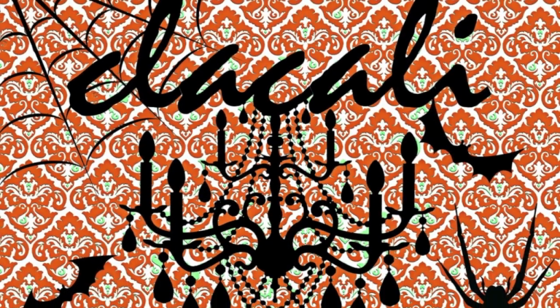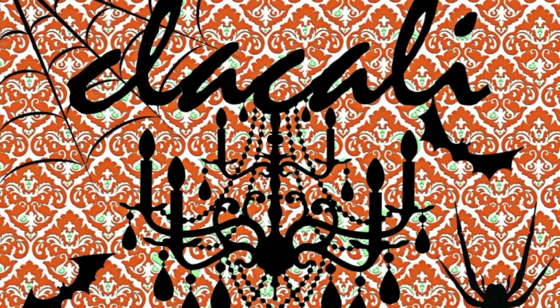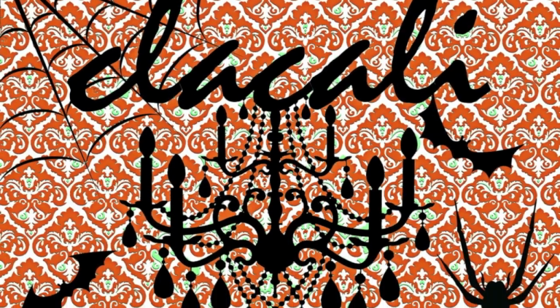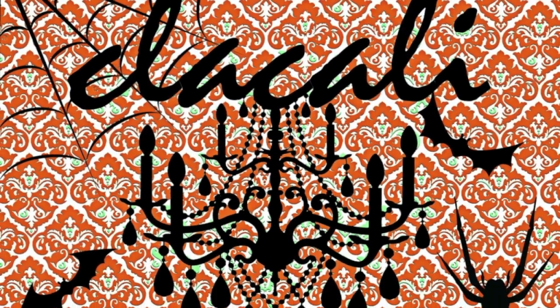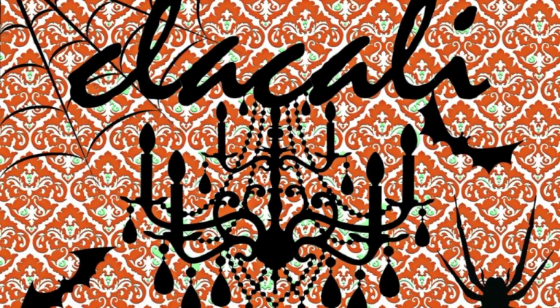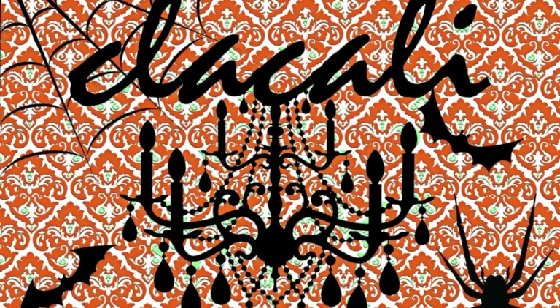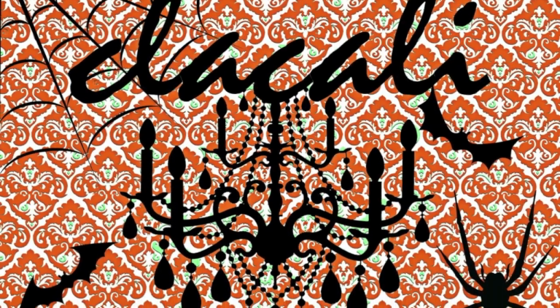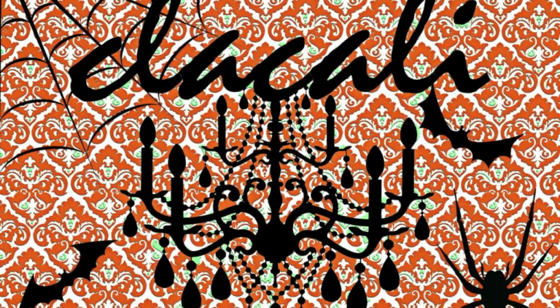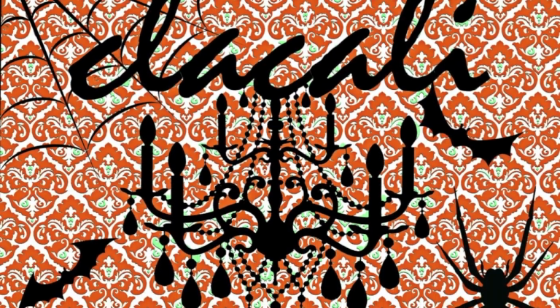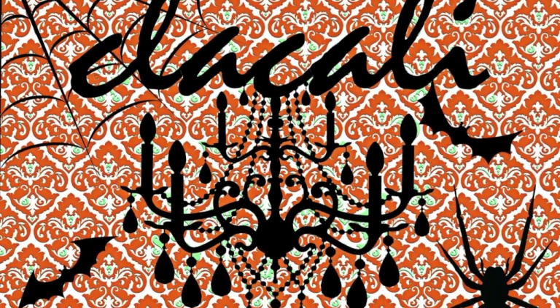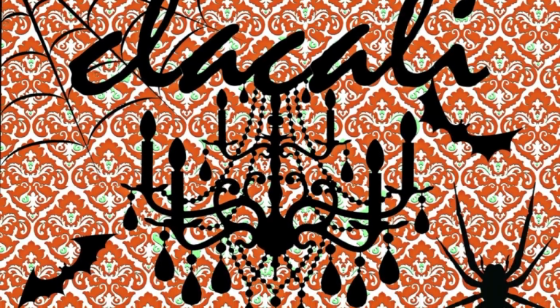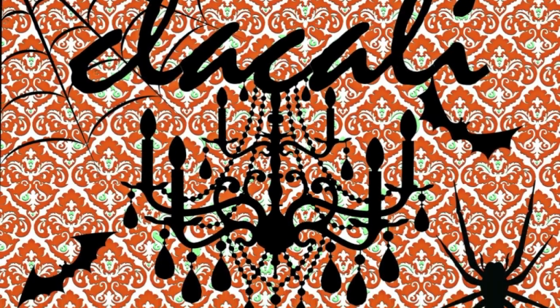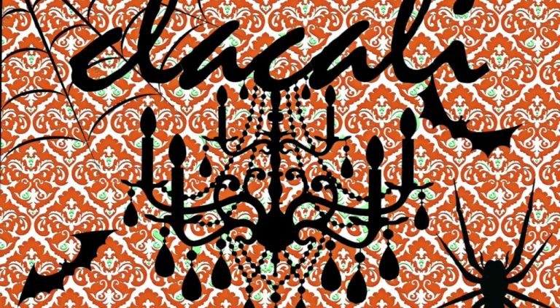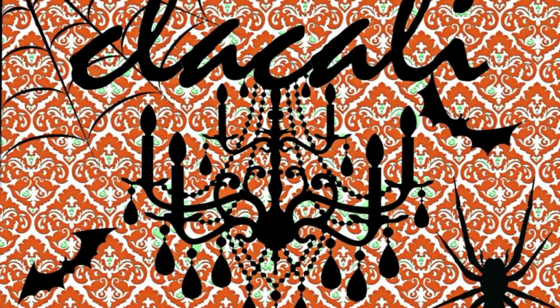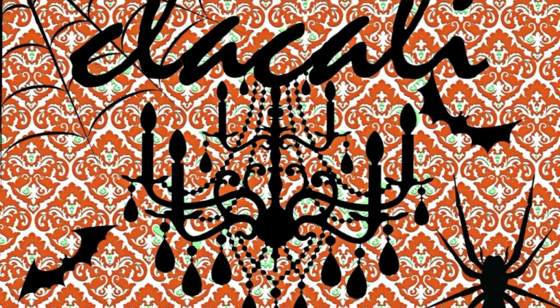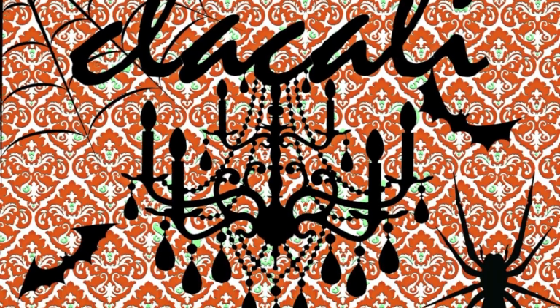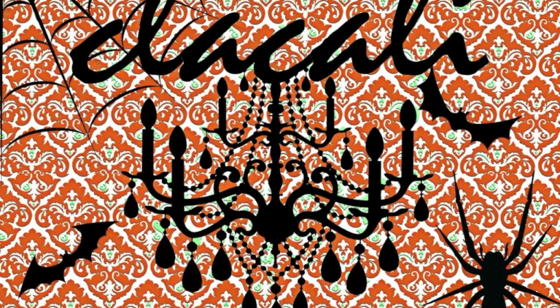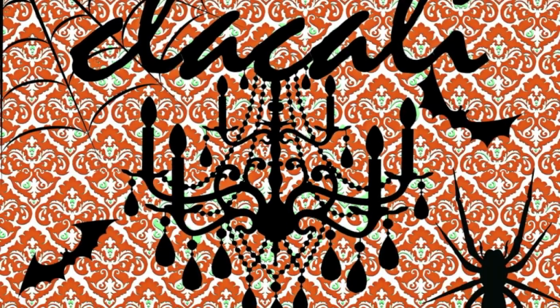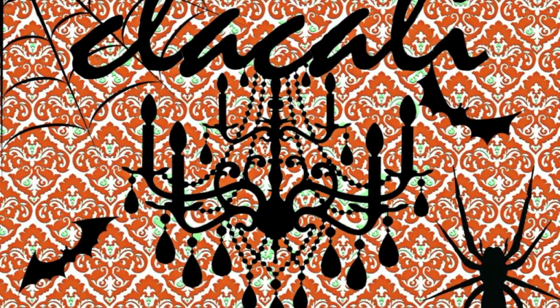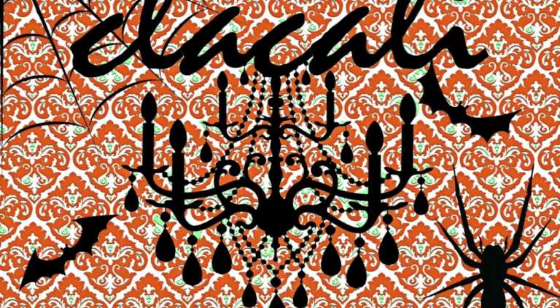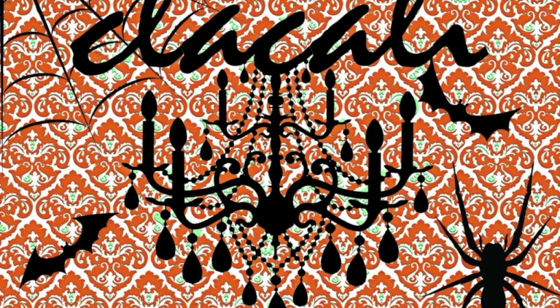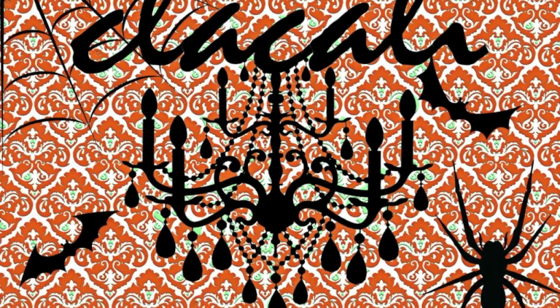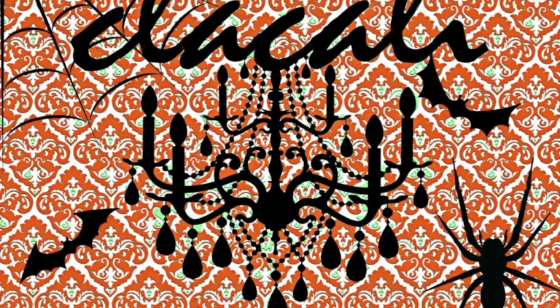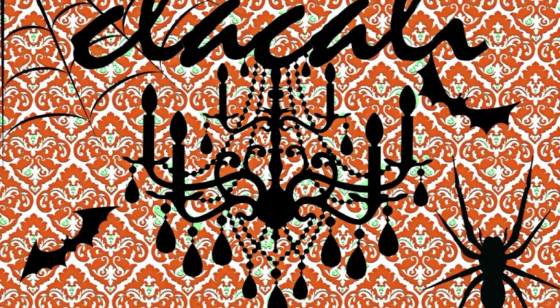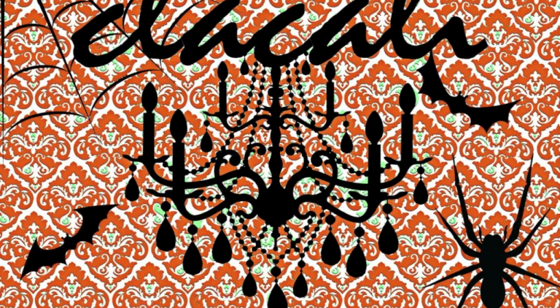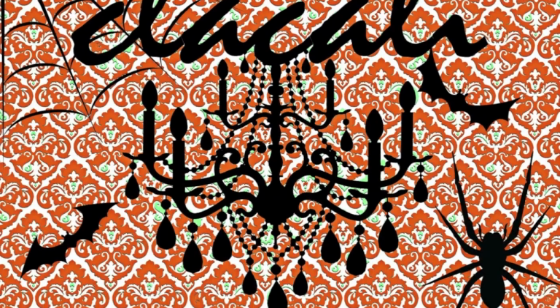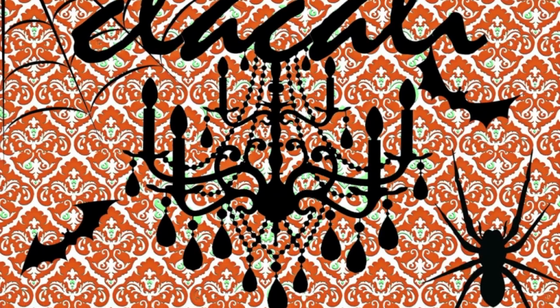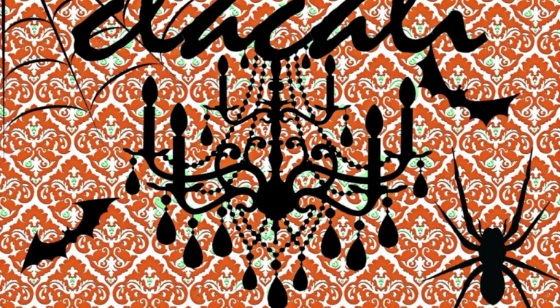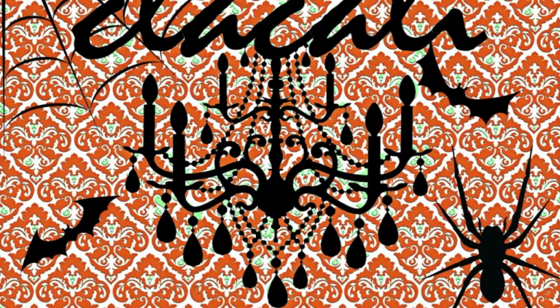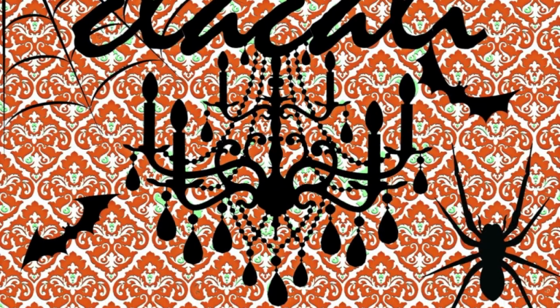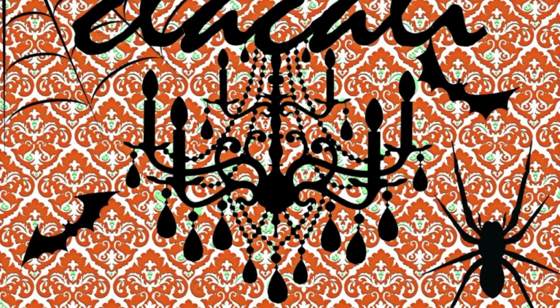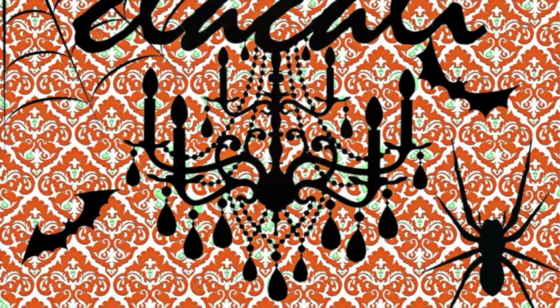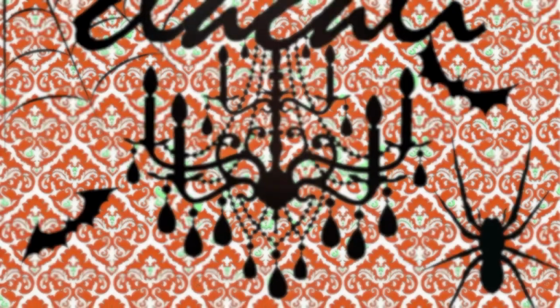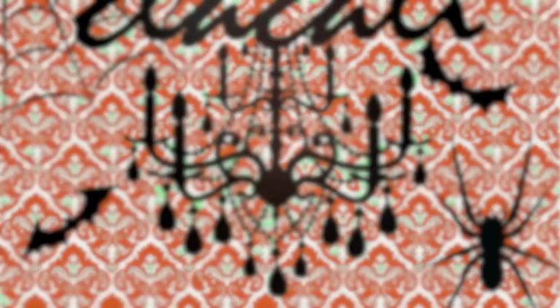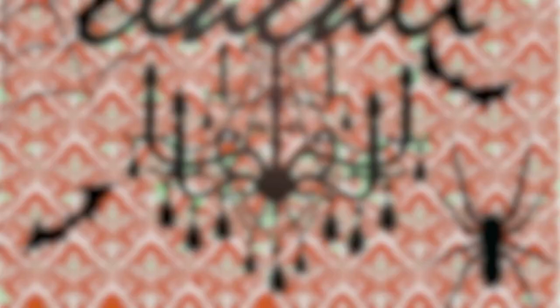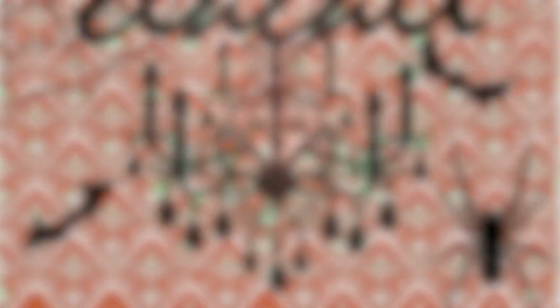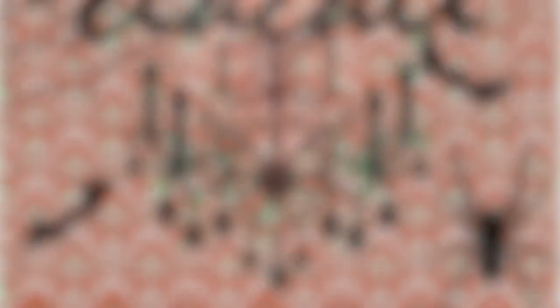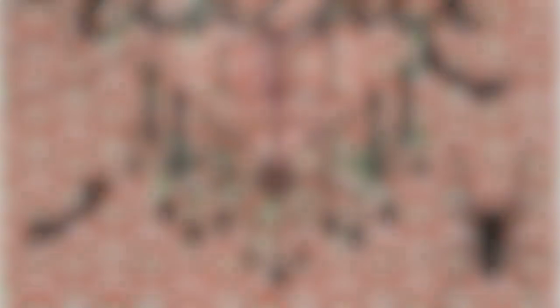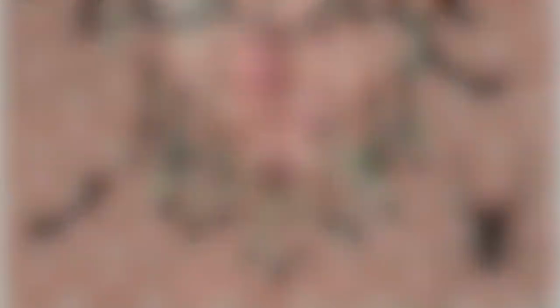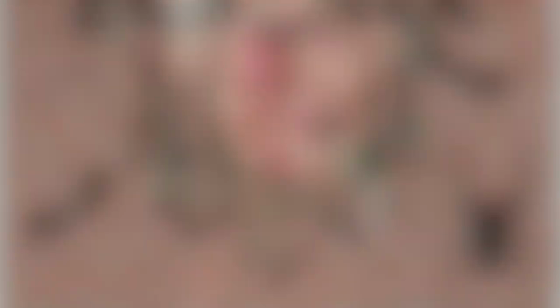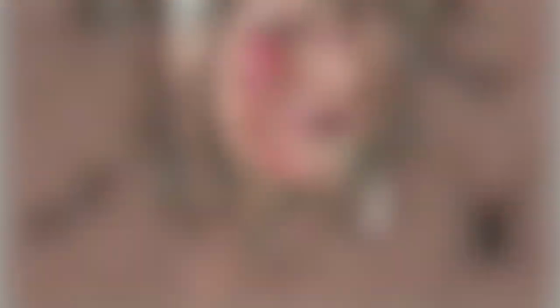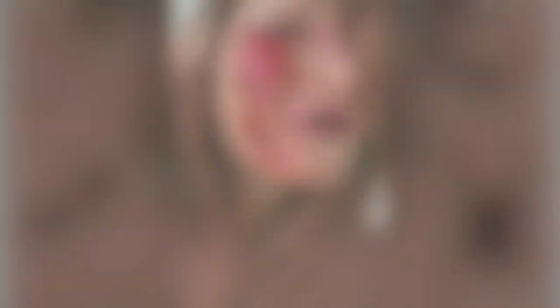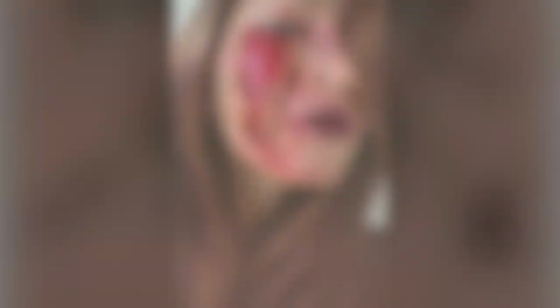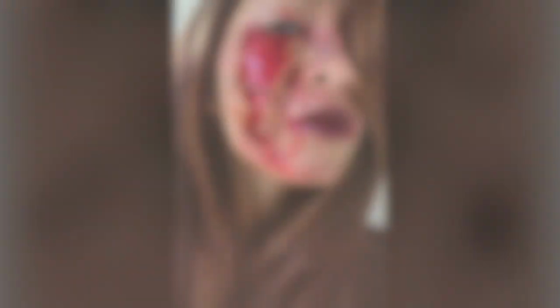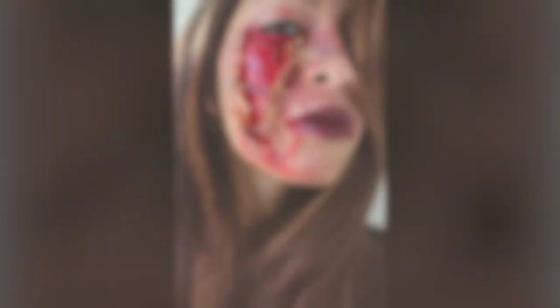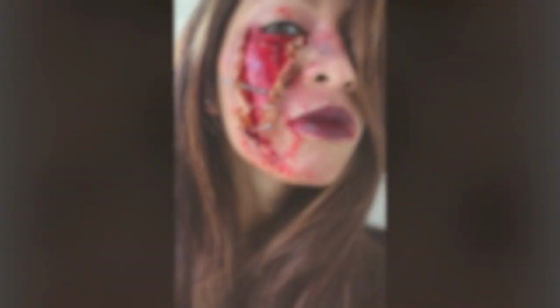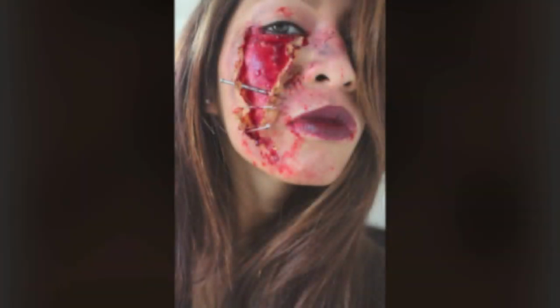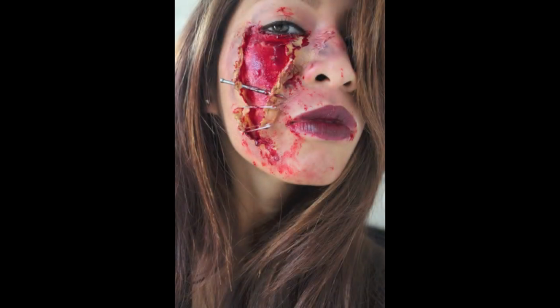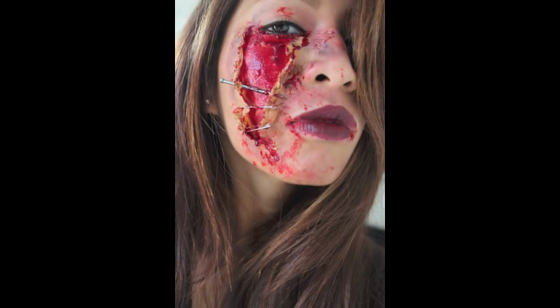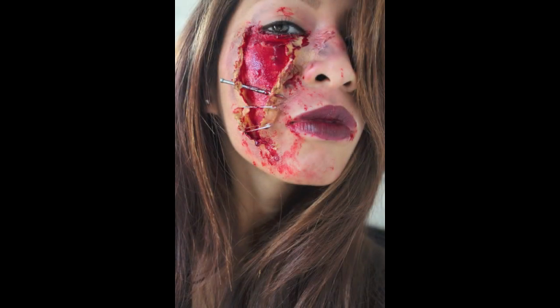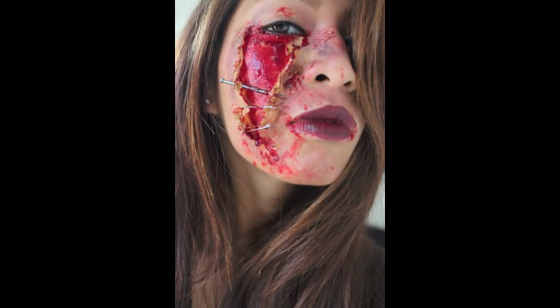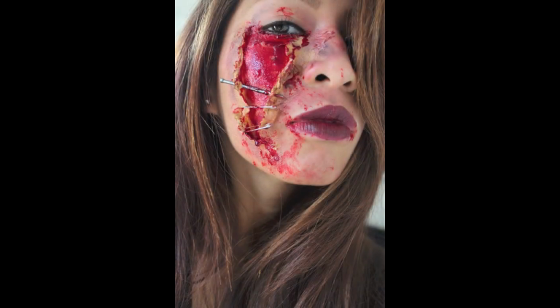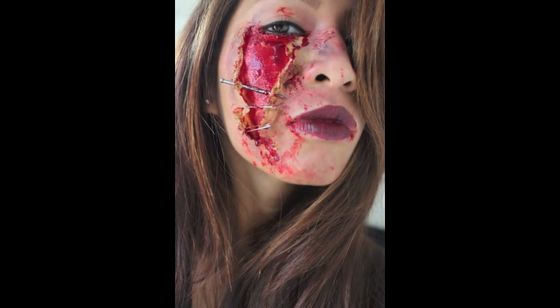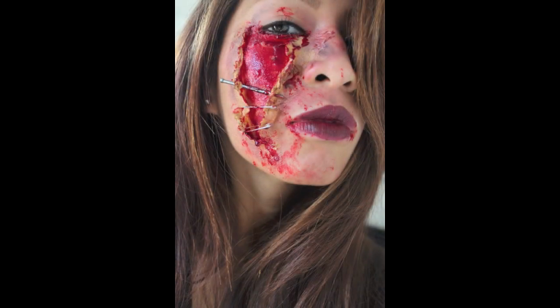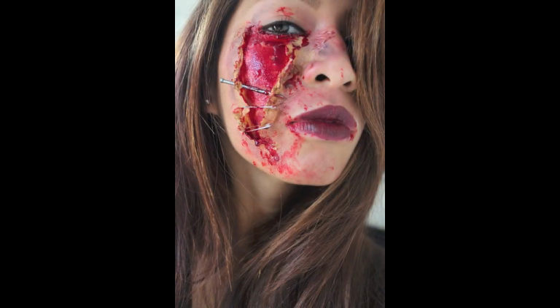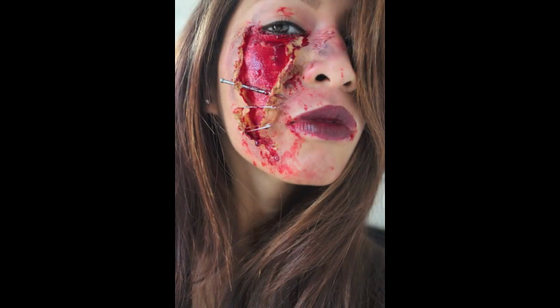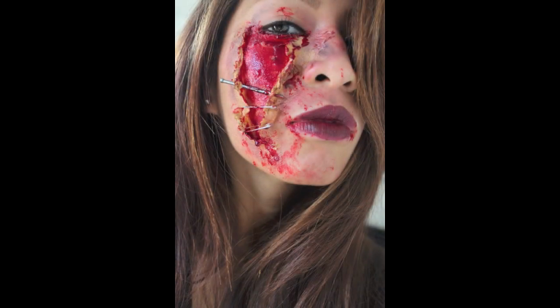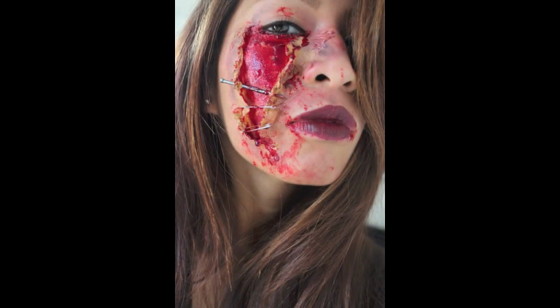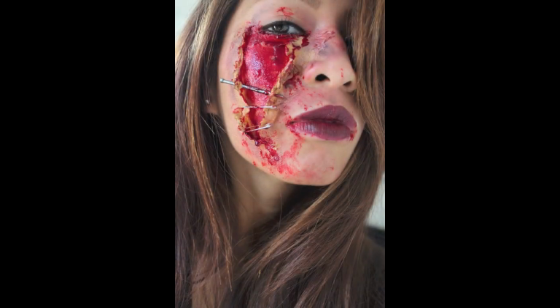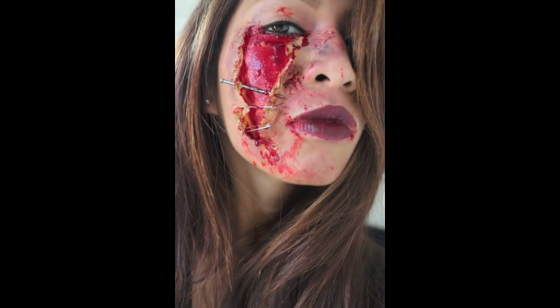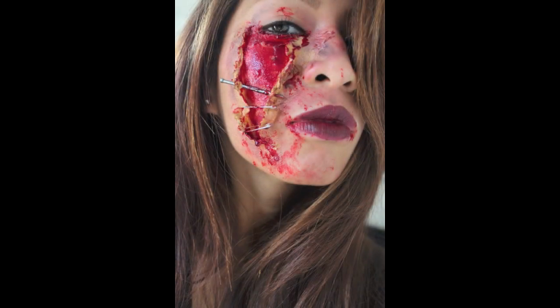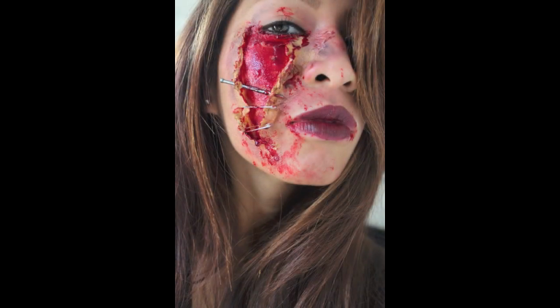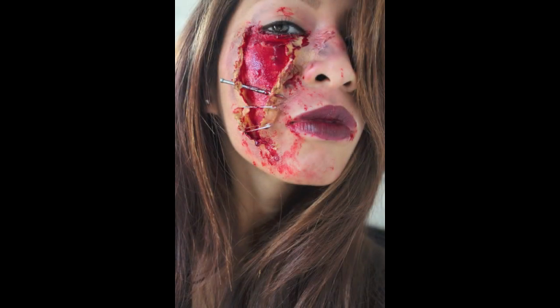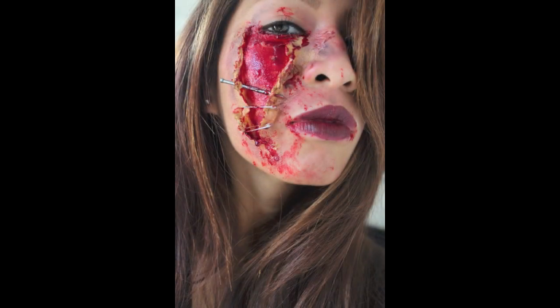Hey y'all, so this is going to be a fast makeup tutorial on a zombie girl with nails and pins and all that ooey gooey stuff.